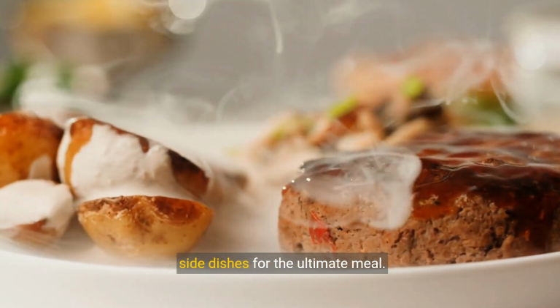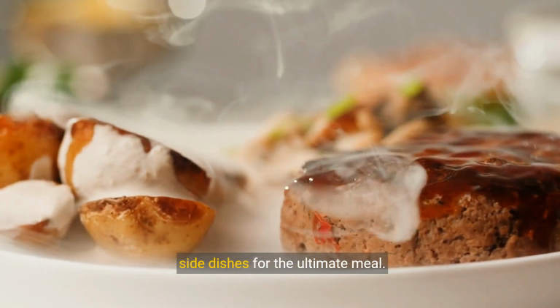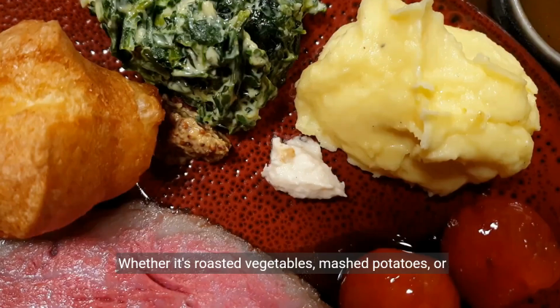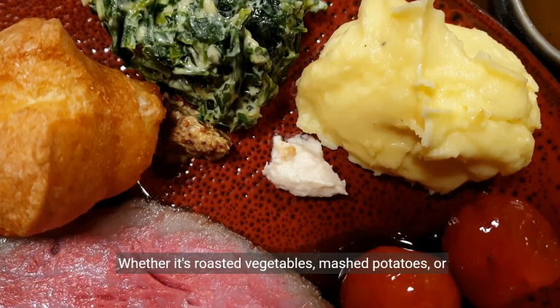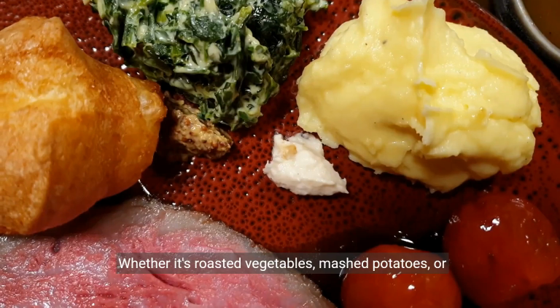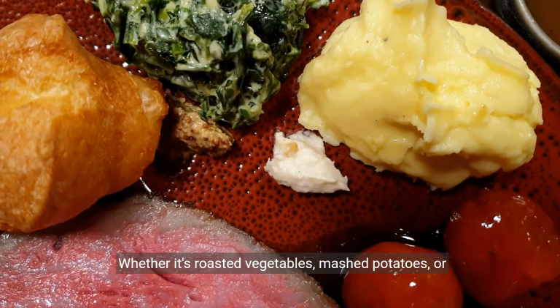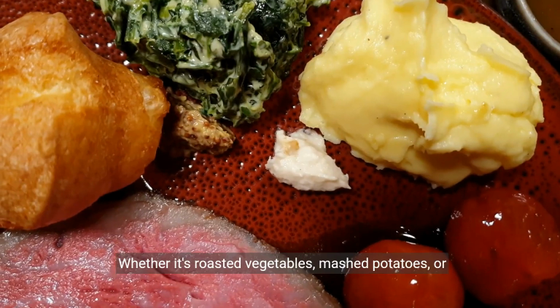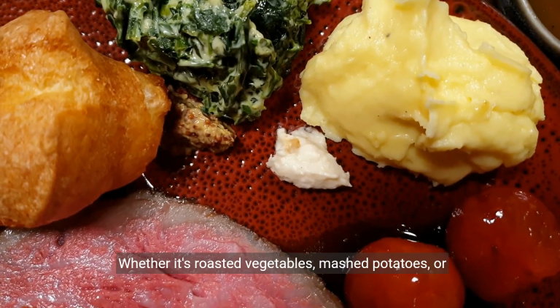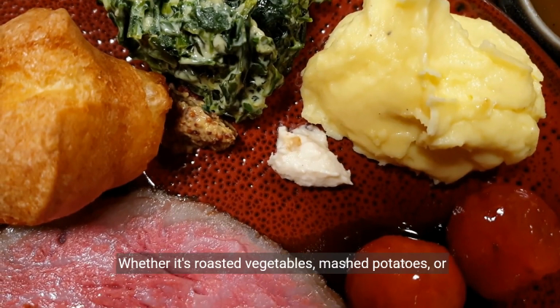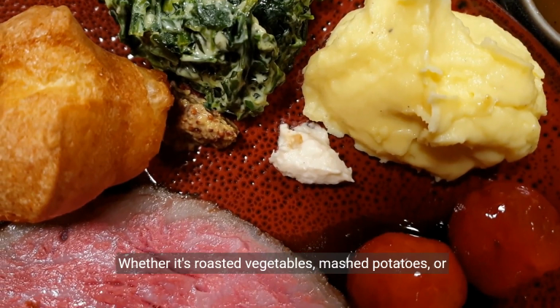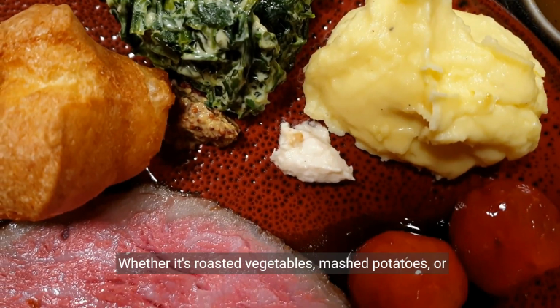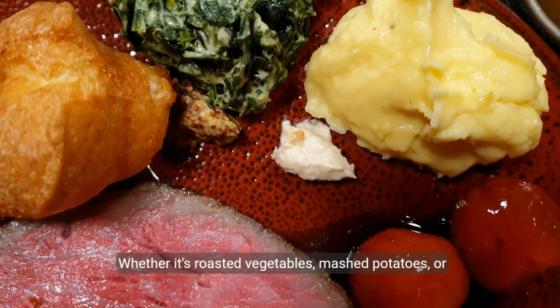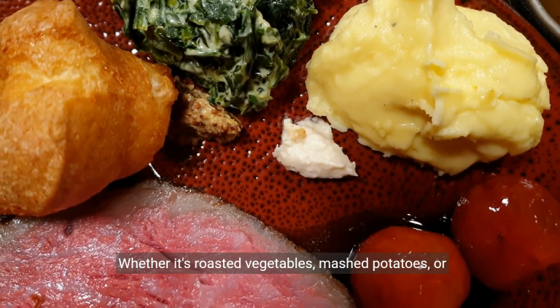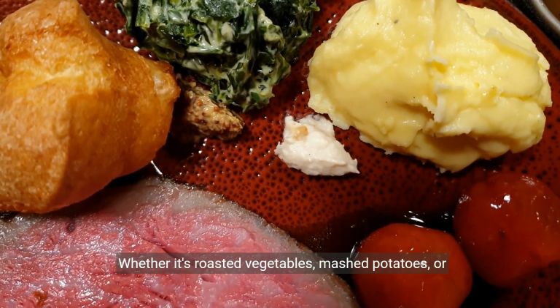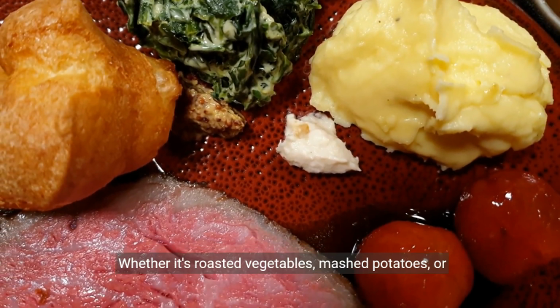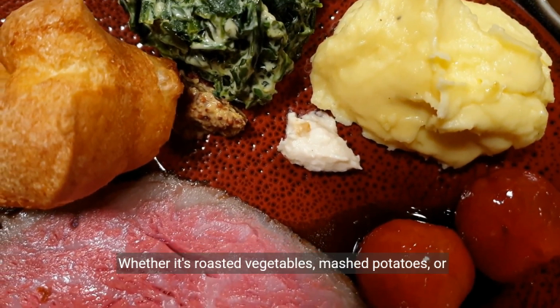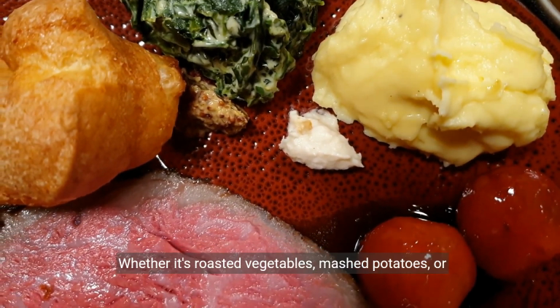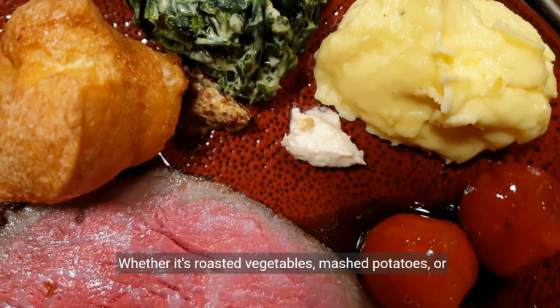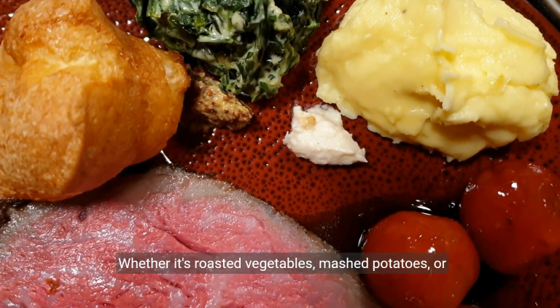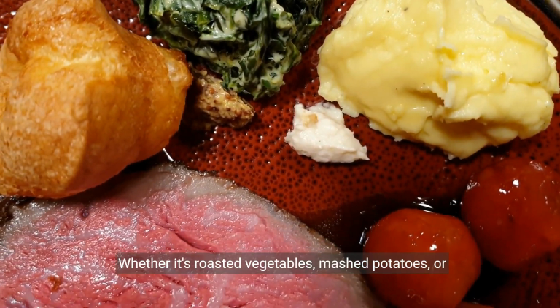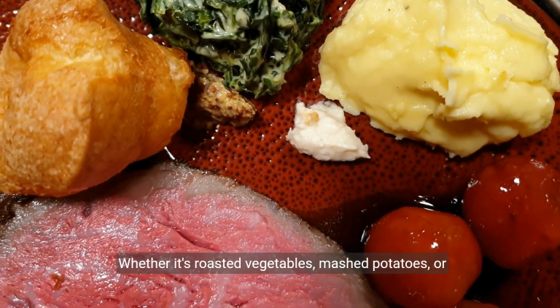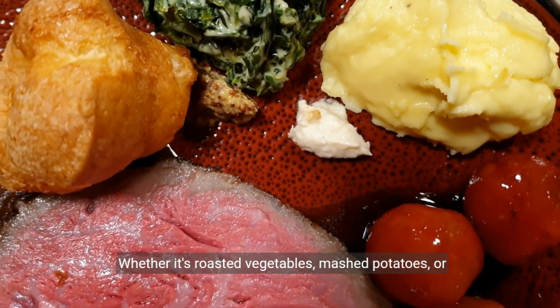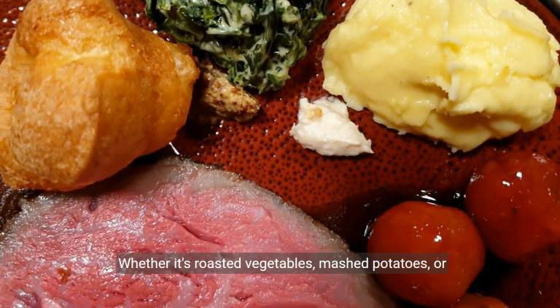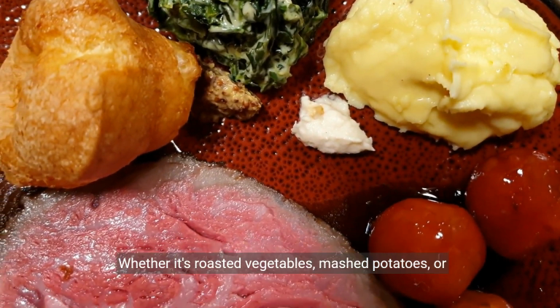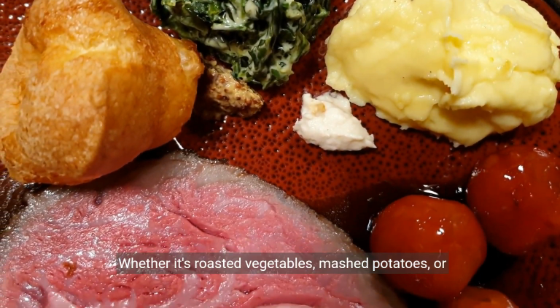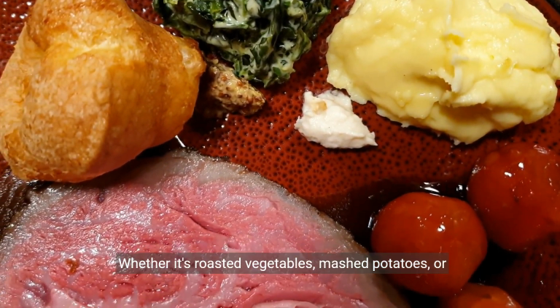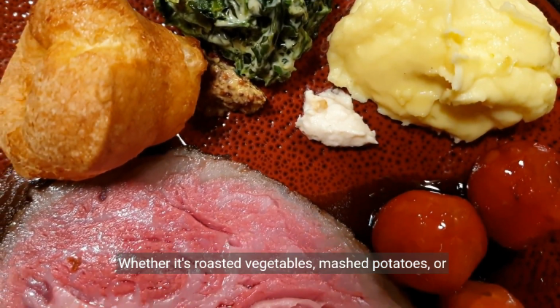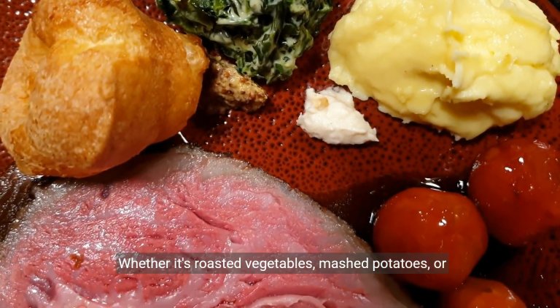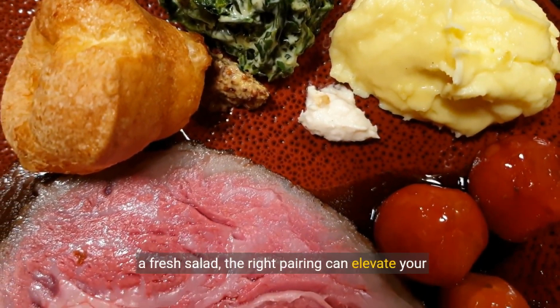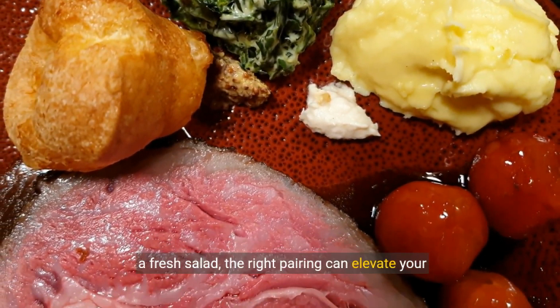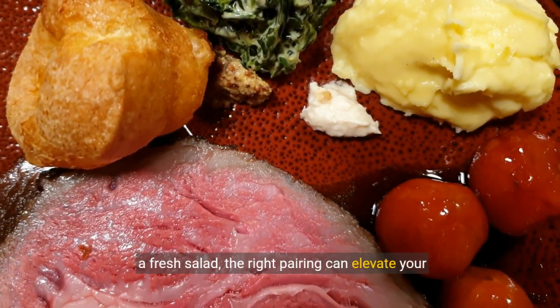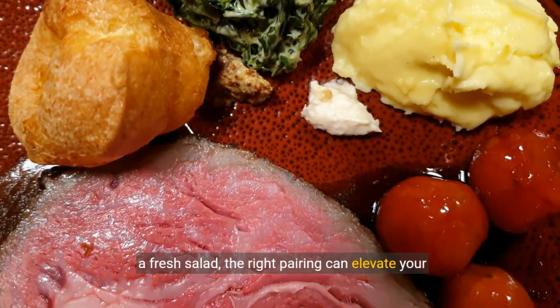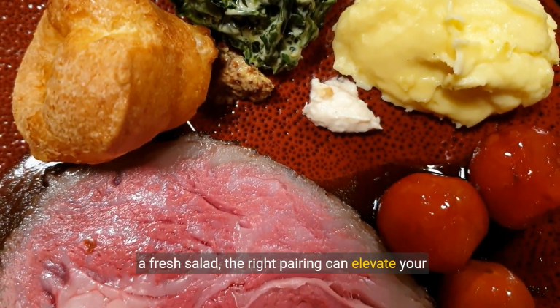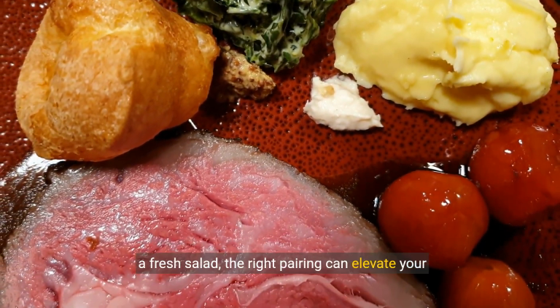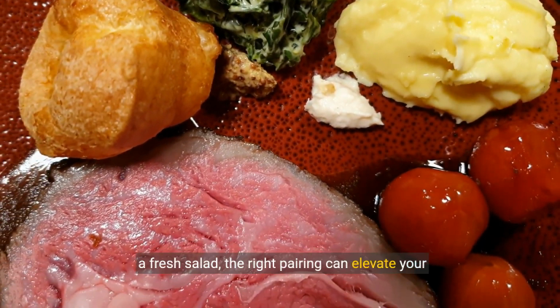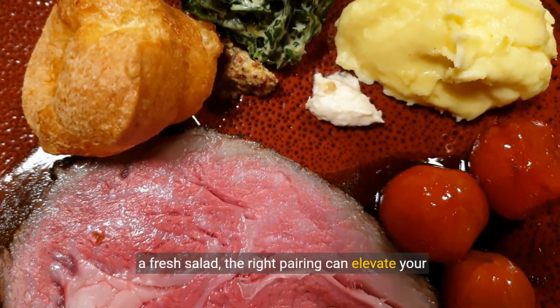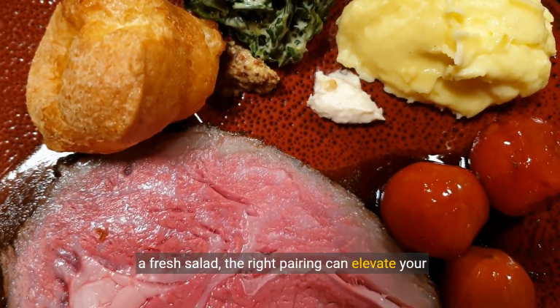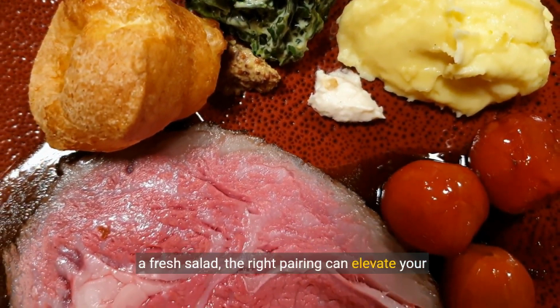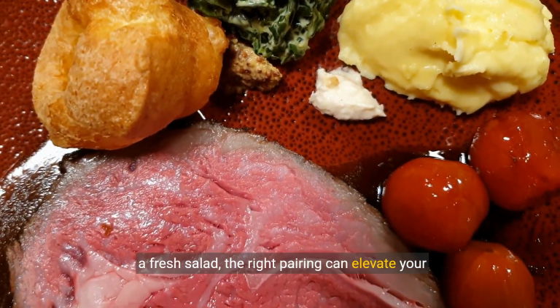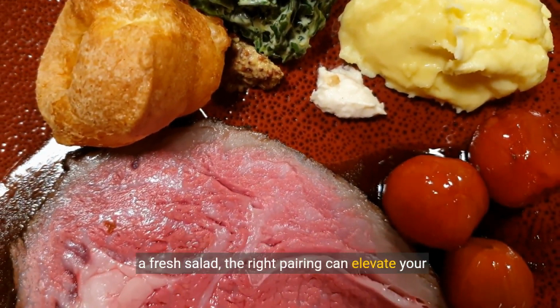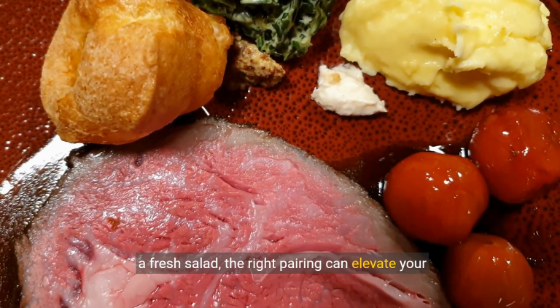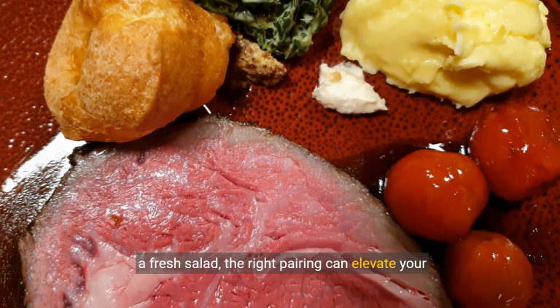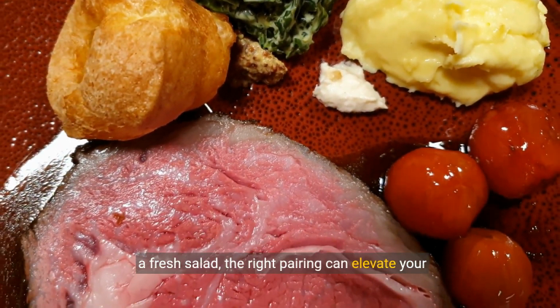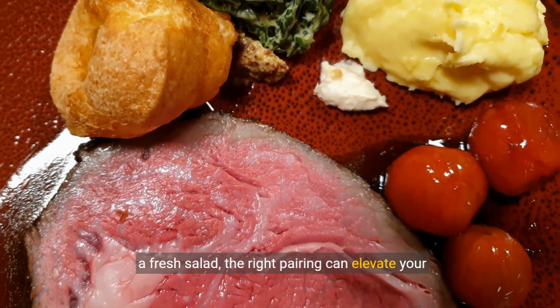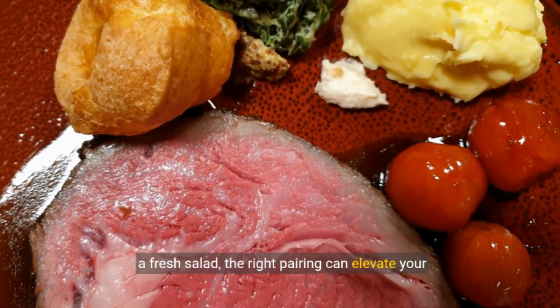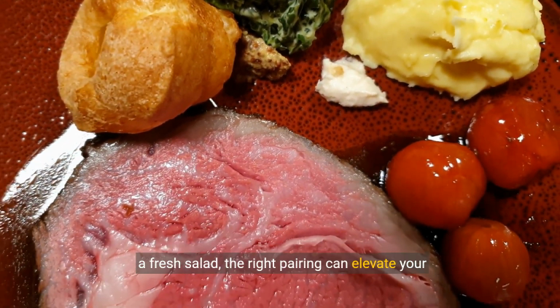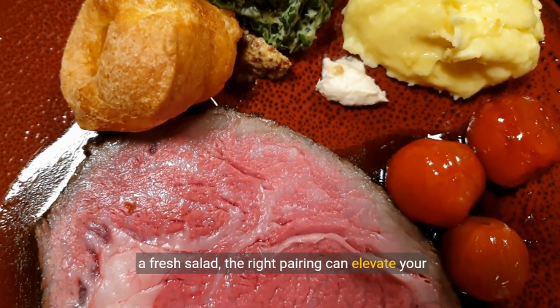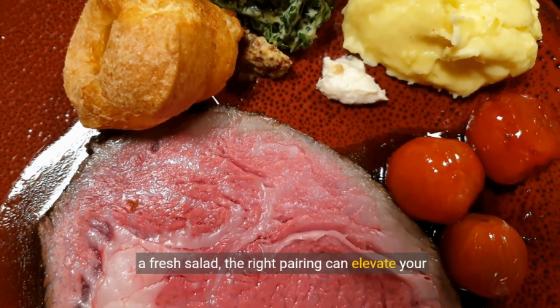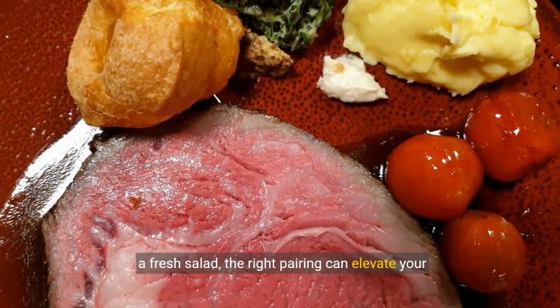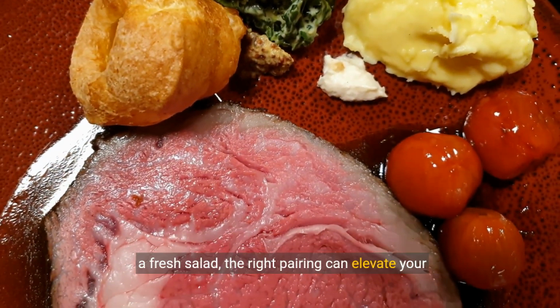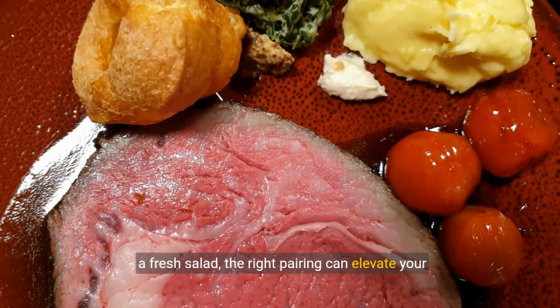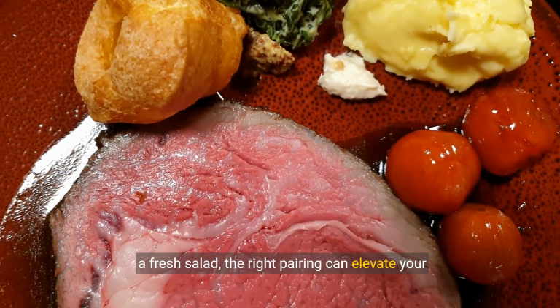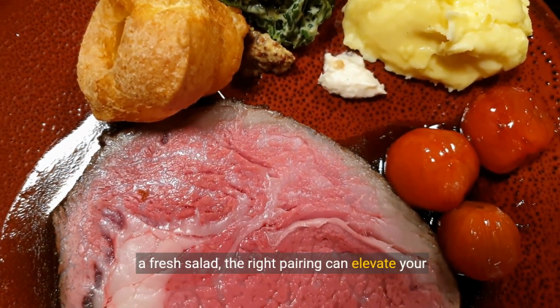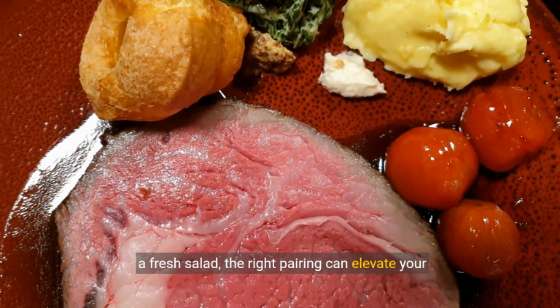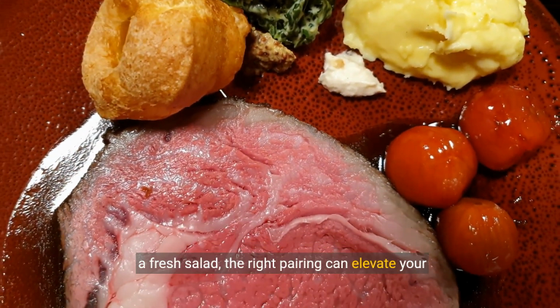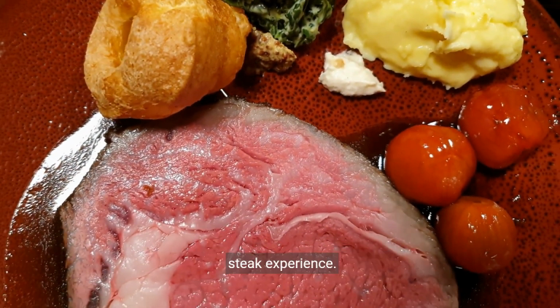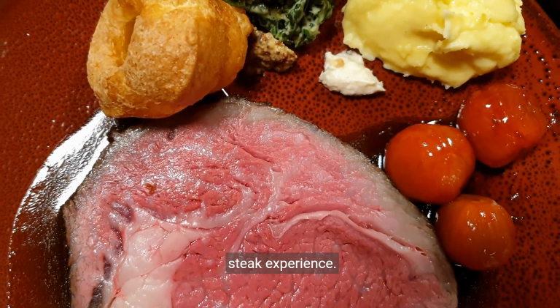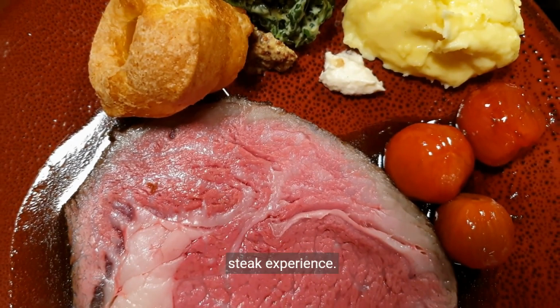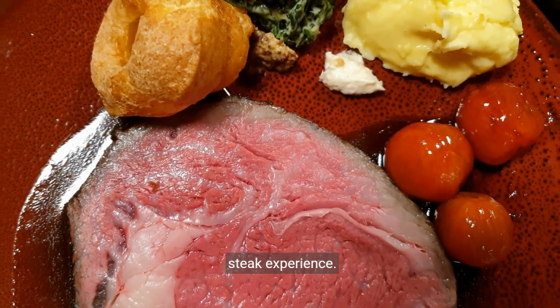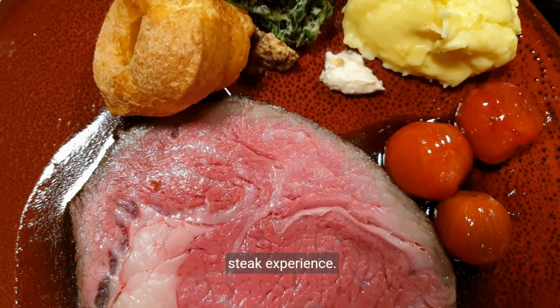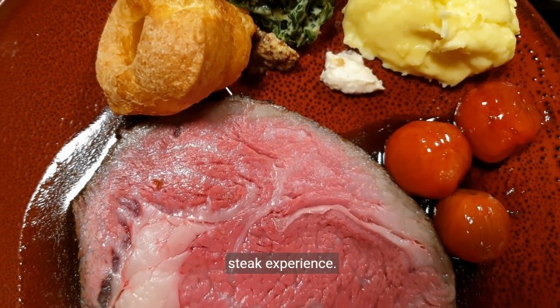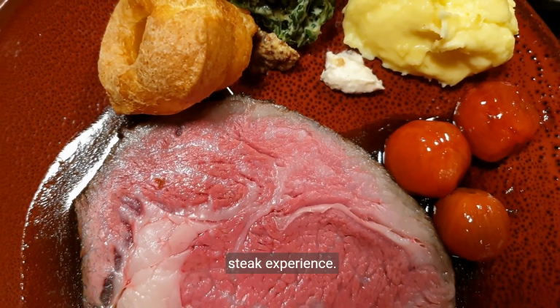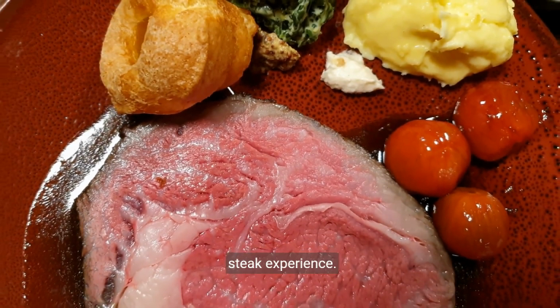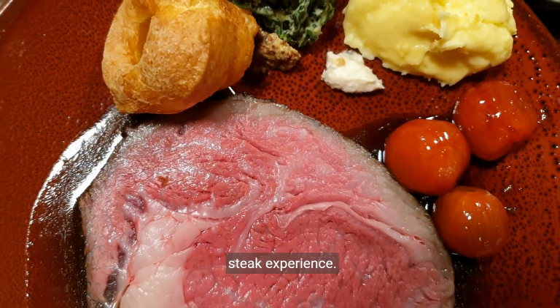Whether it's roasted vegetables, mashed potatoes, or a fresh salad, the right pairing can elevate your steak experience.